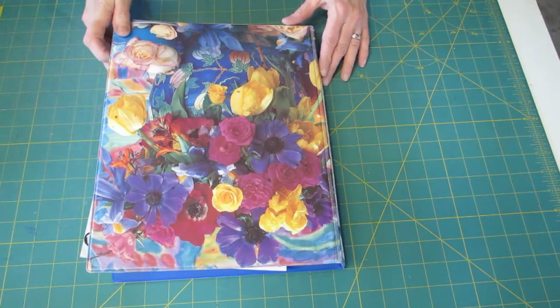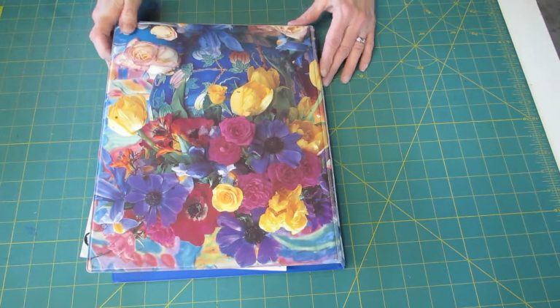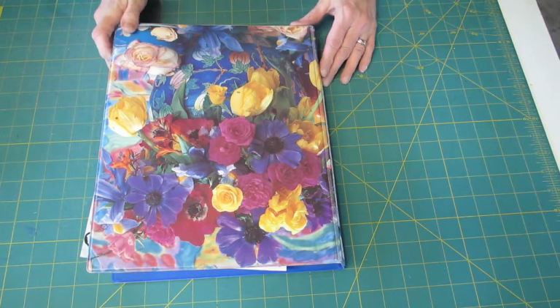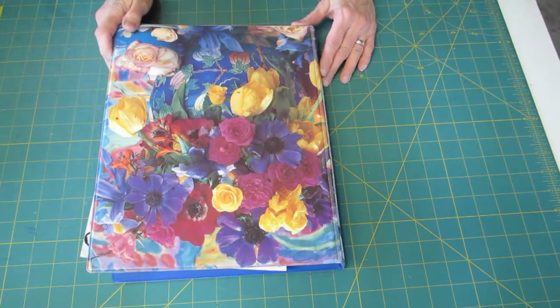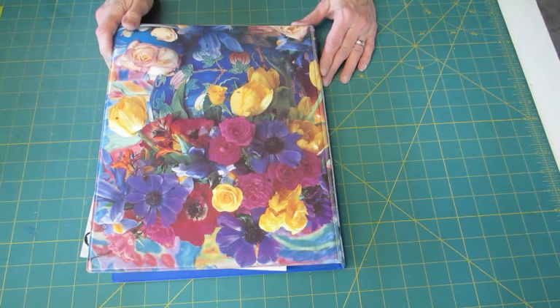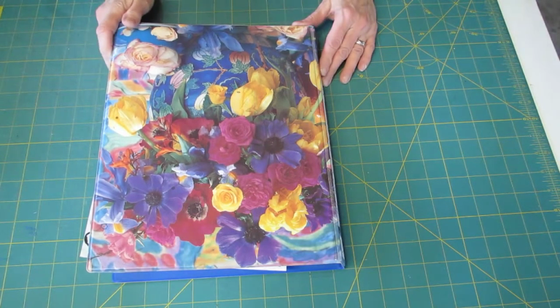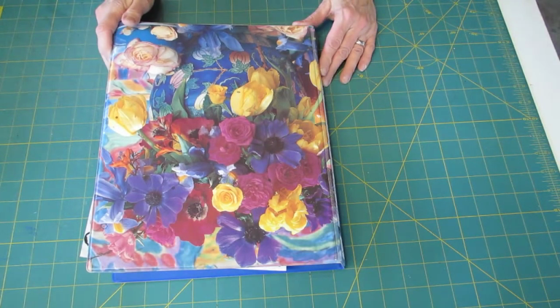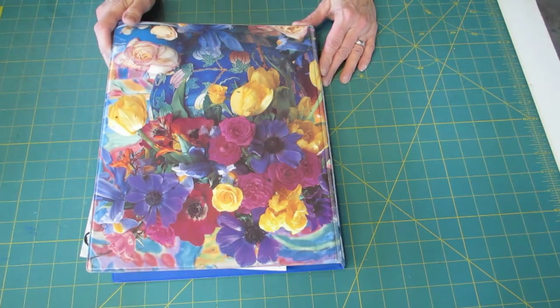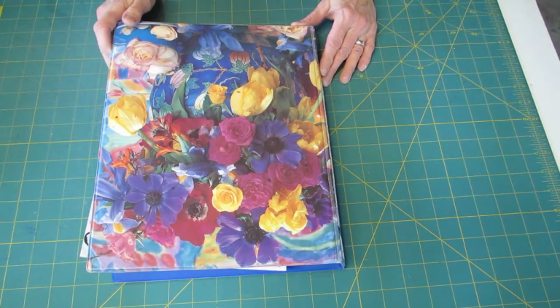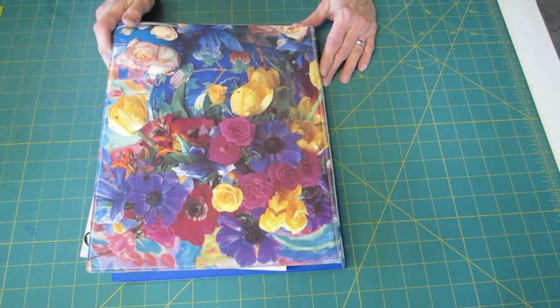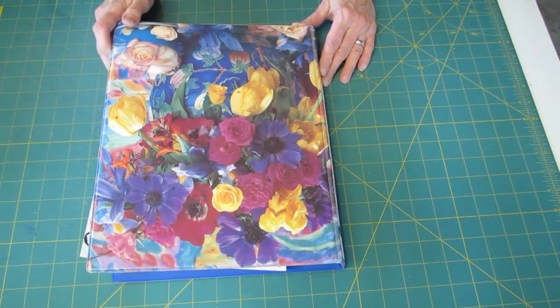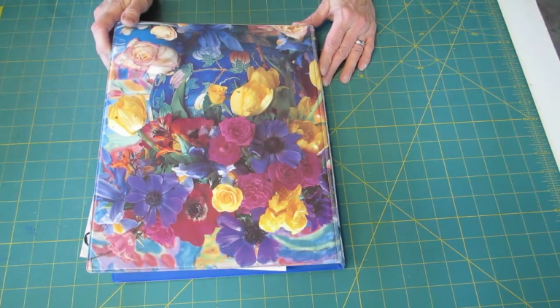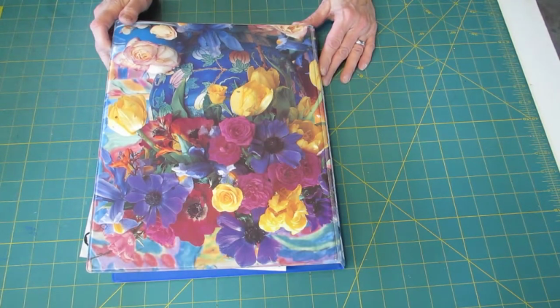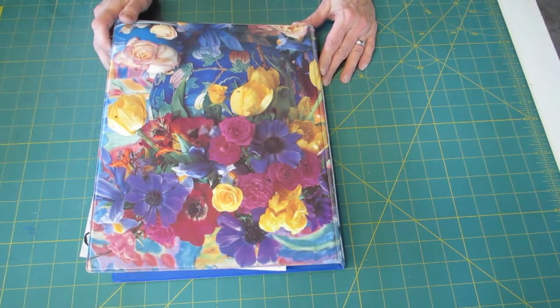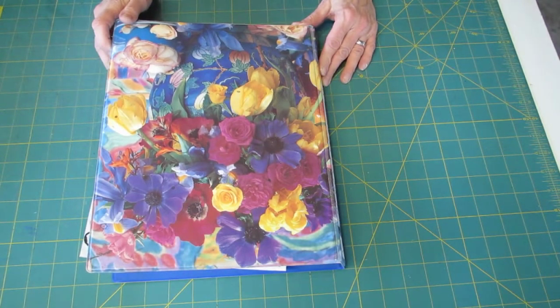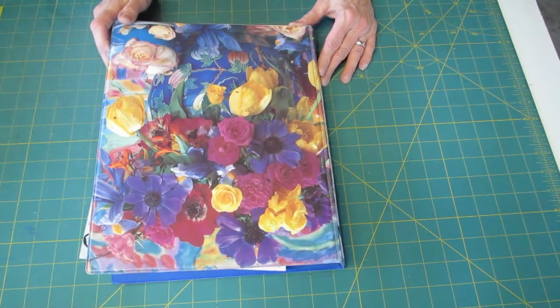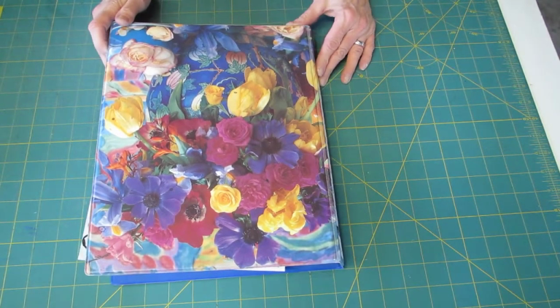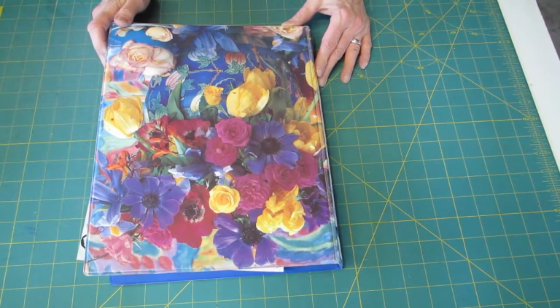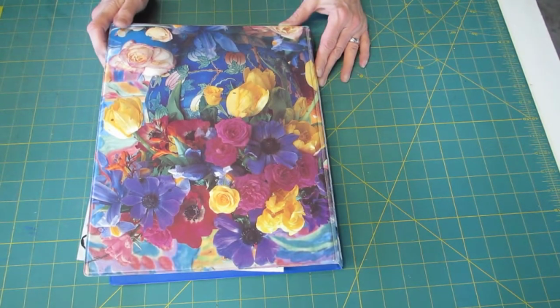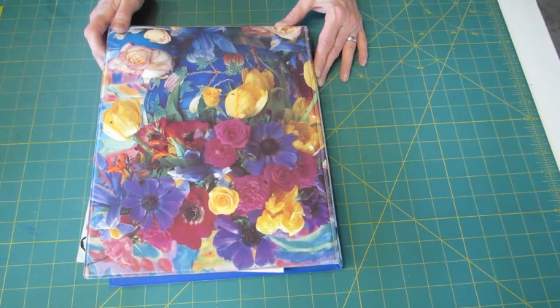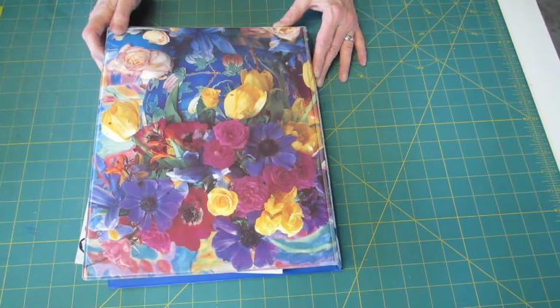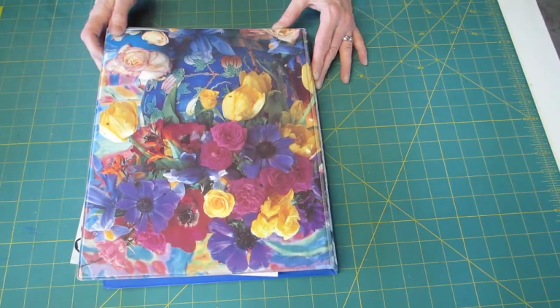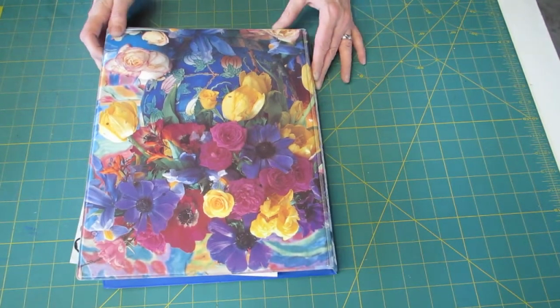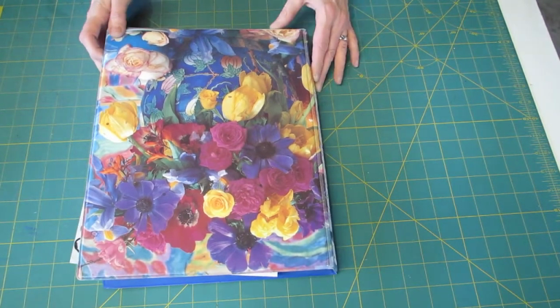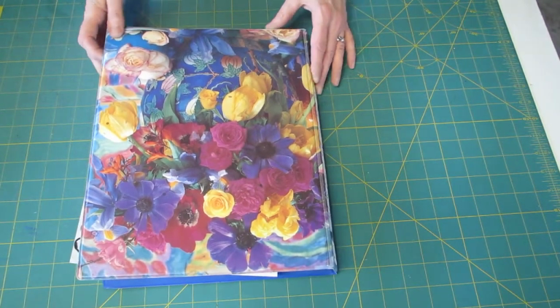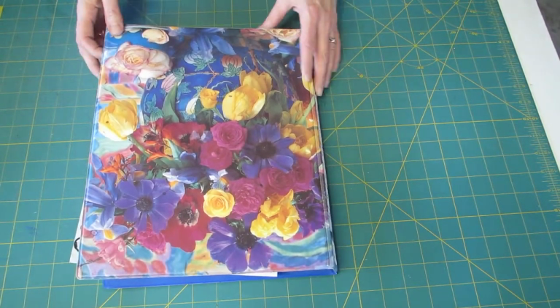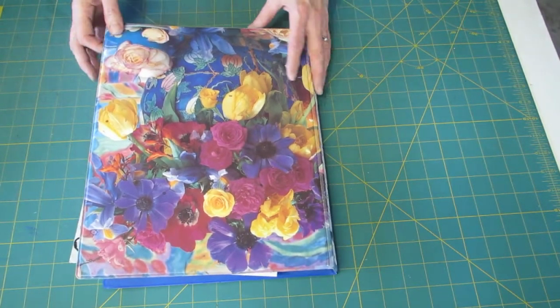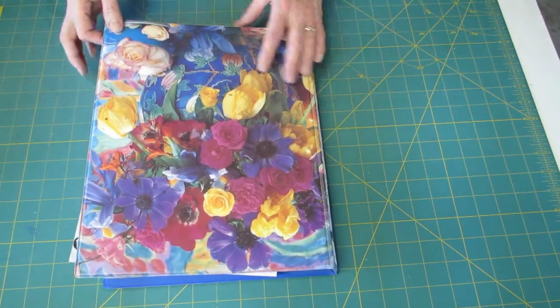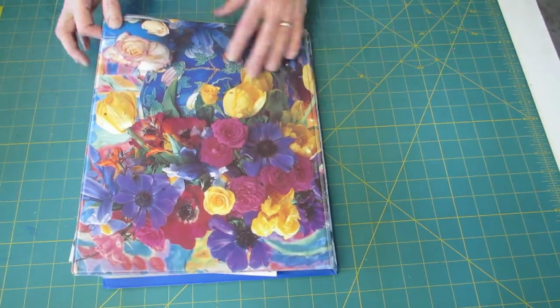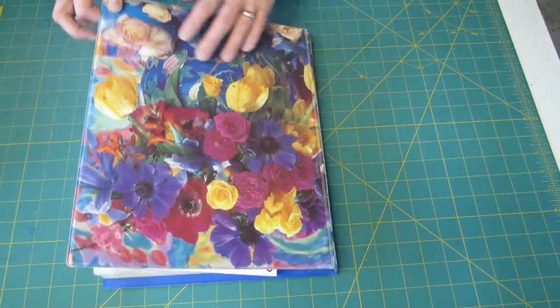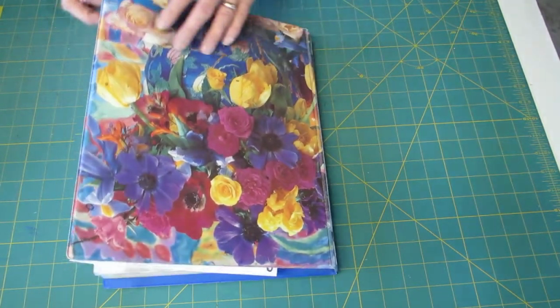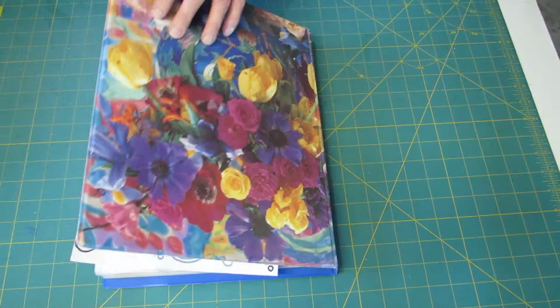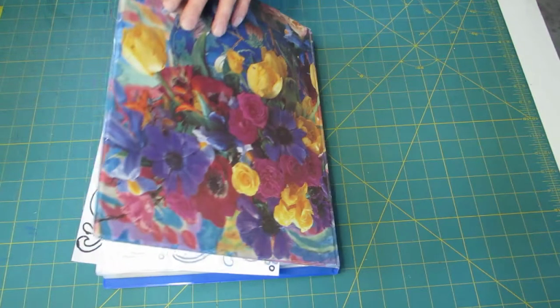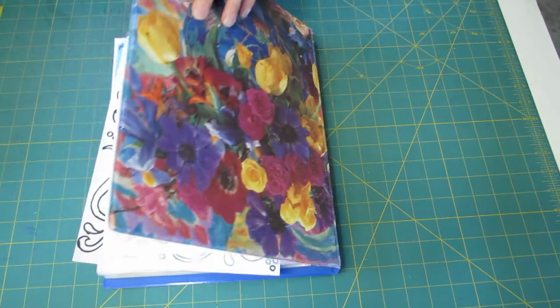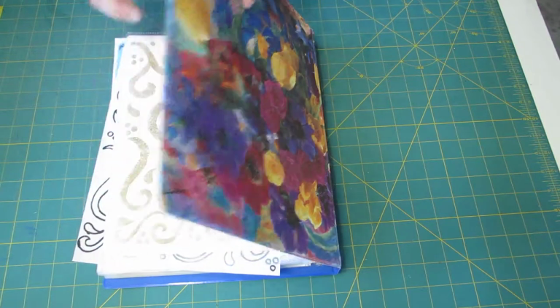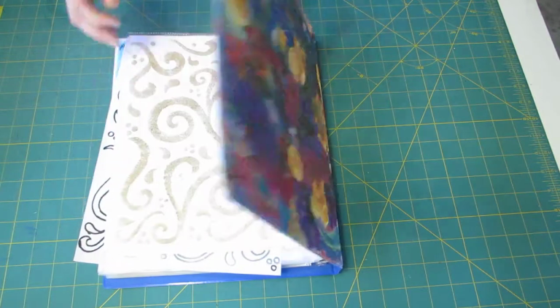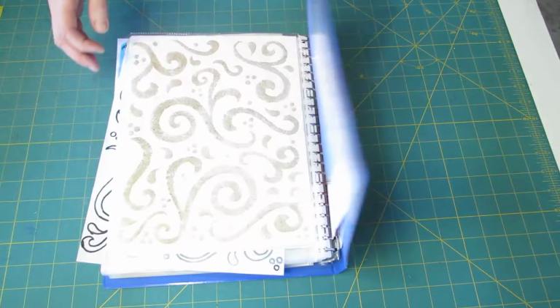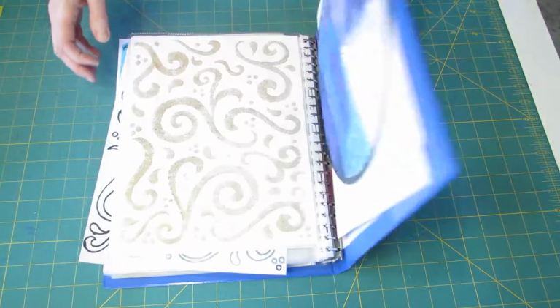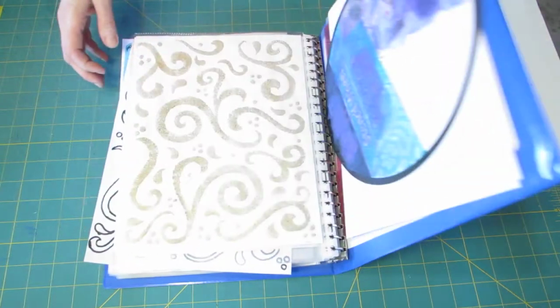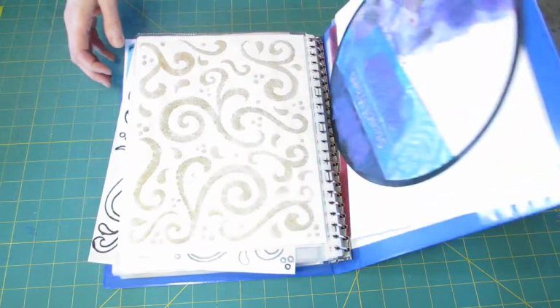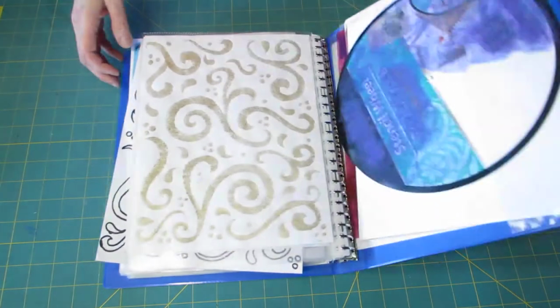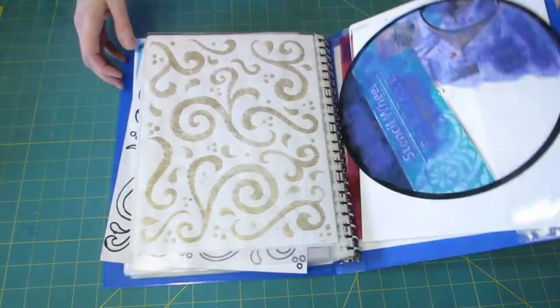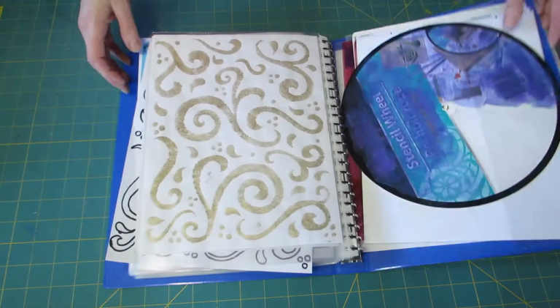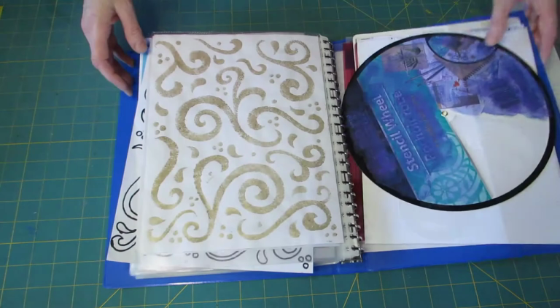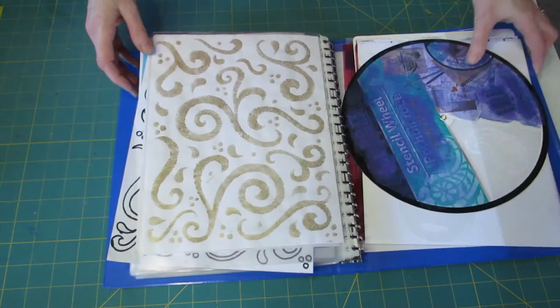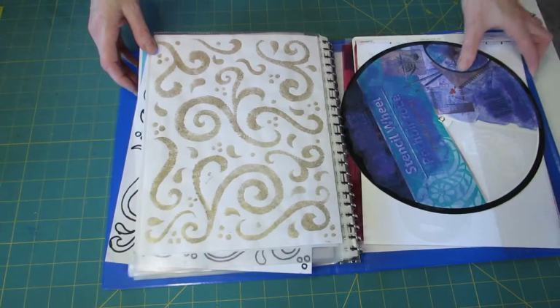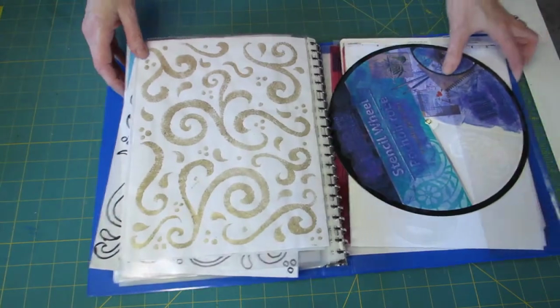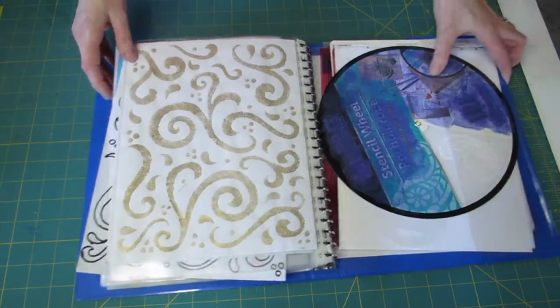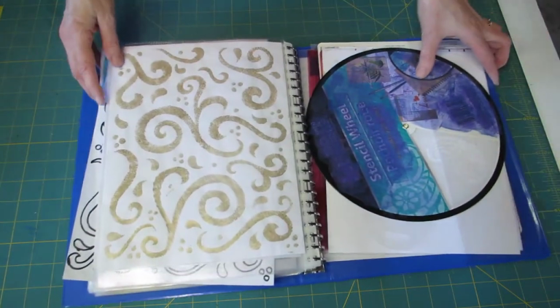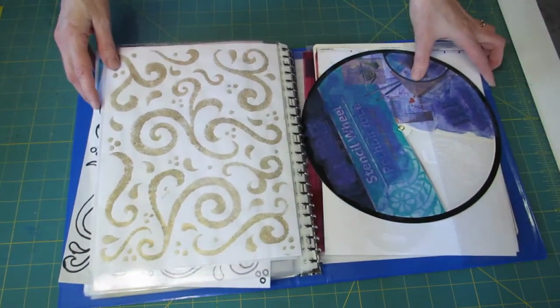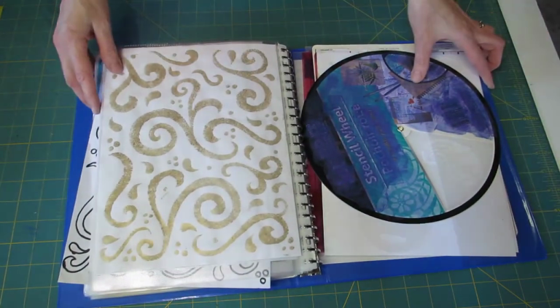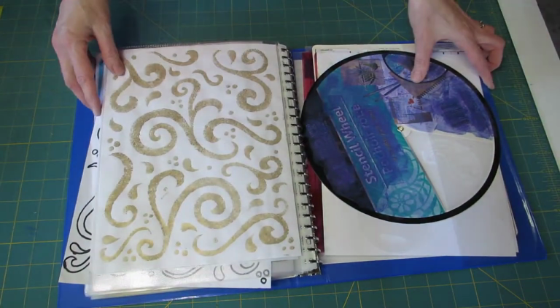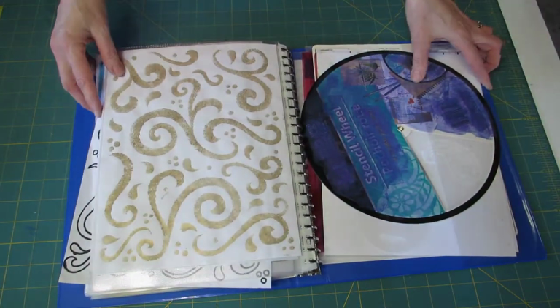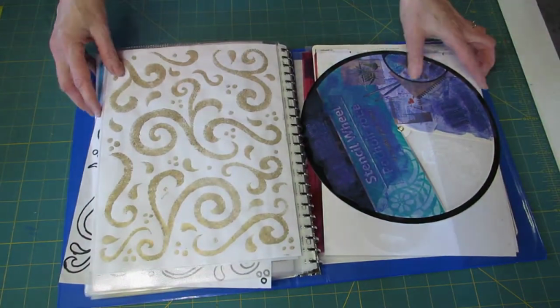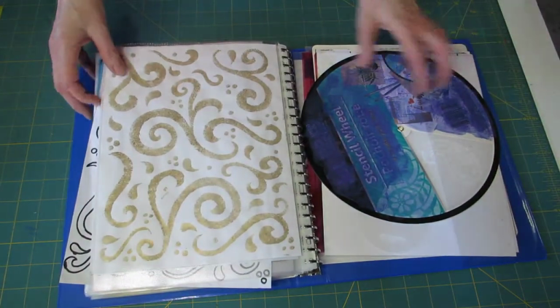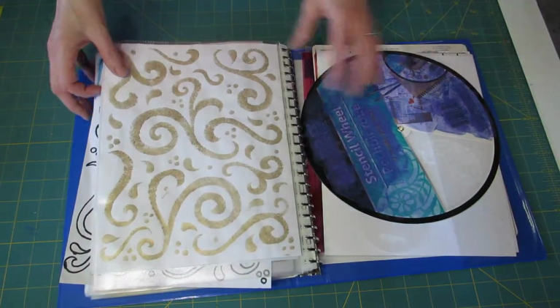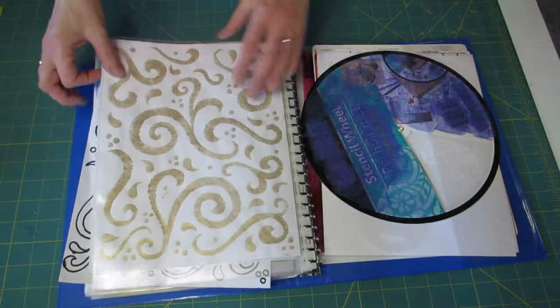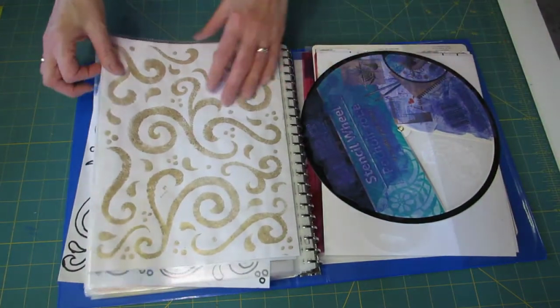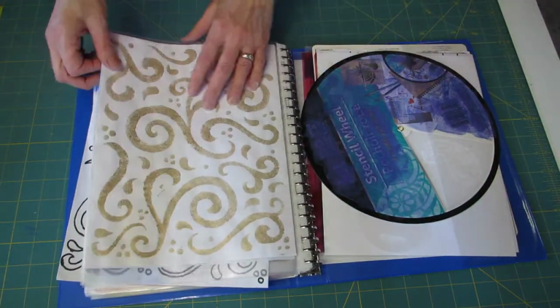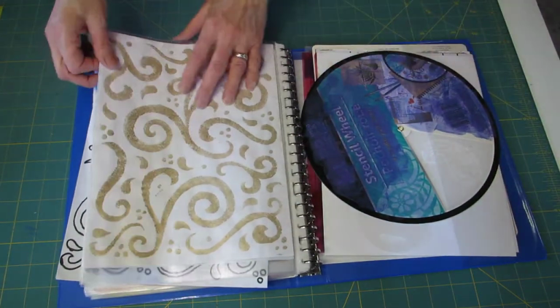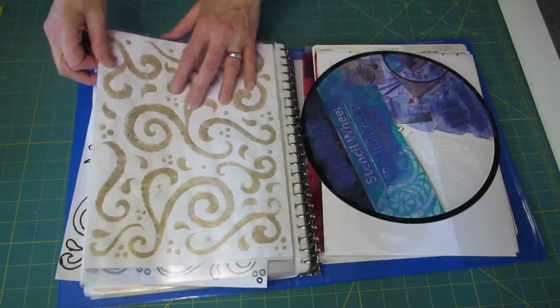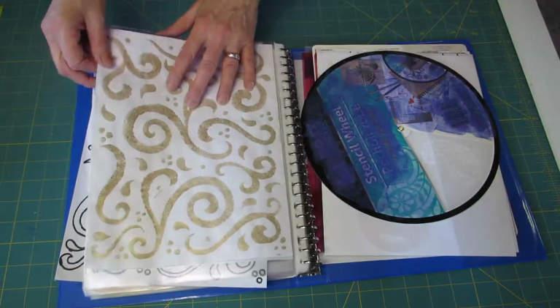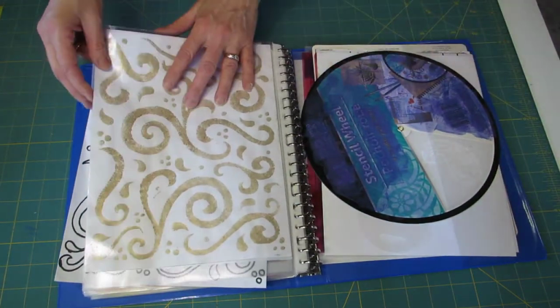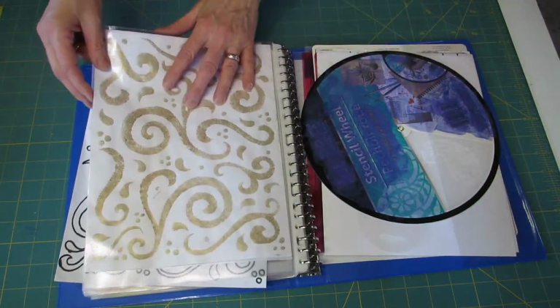Hello everyone, it's Keisha. Today I'm going to share with you how I store my stencils — store-bought and the ones I make myself.